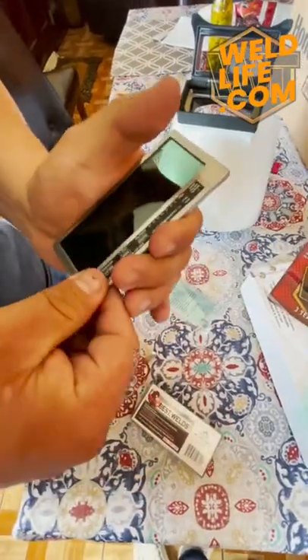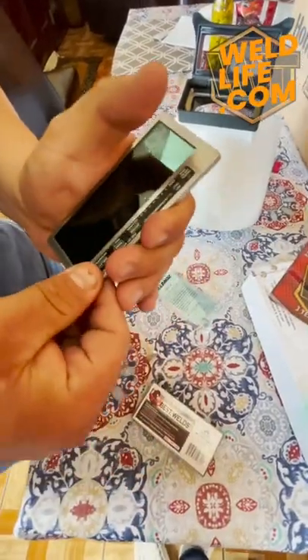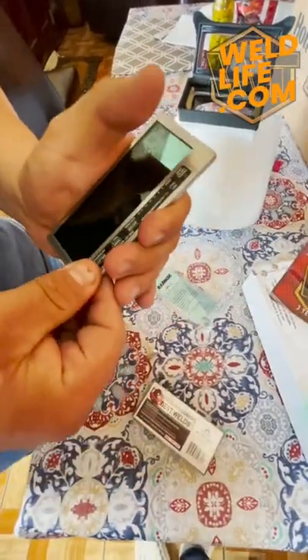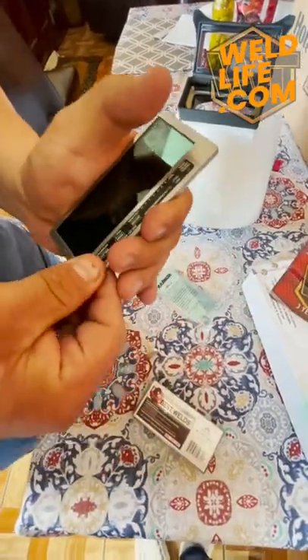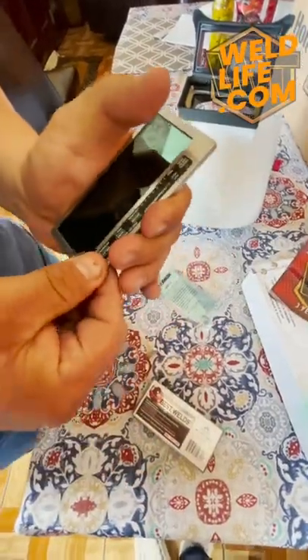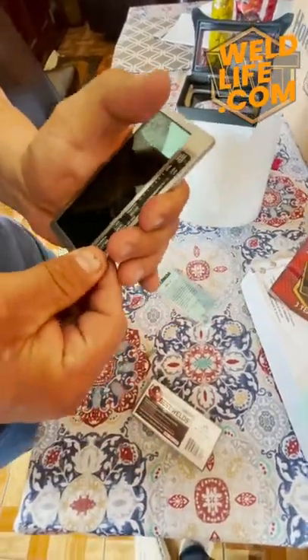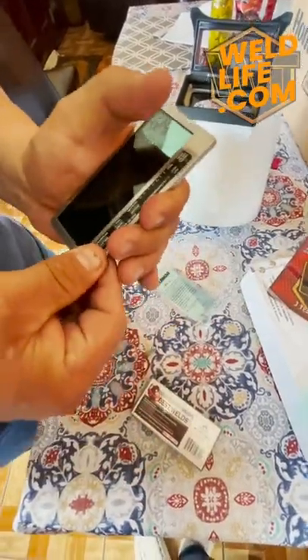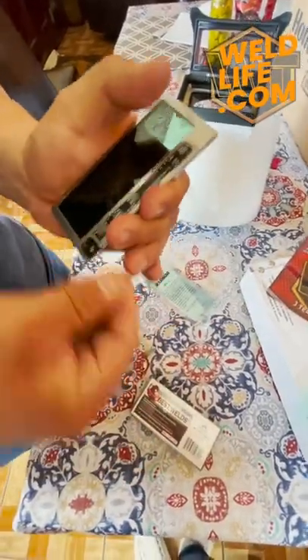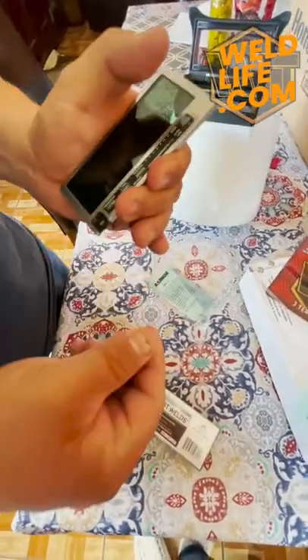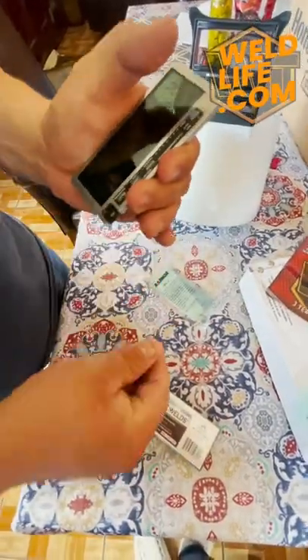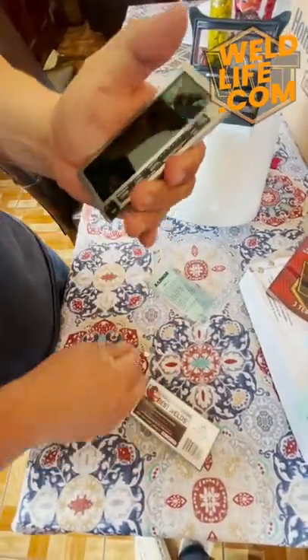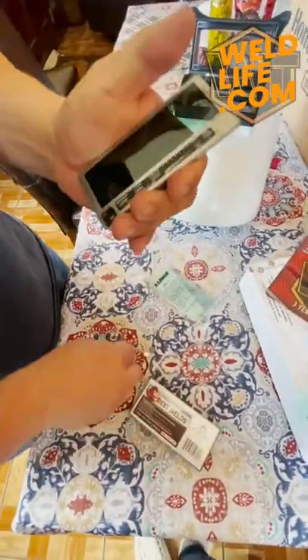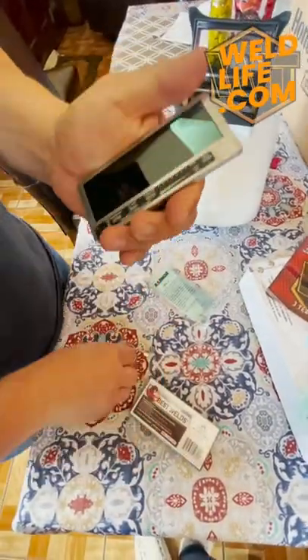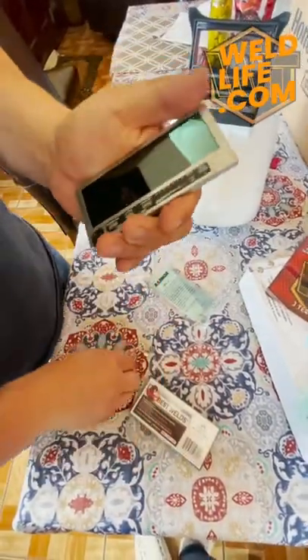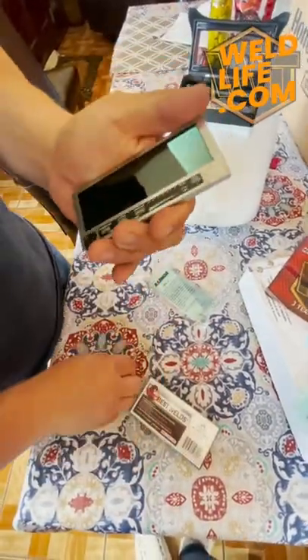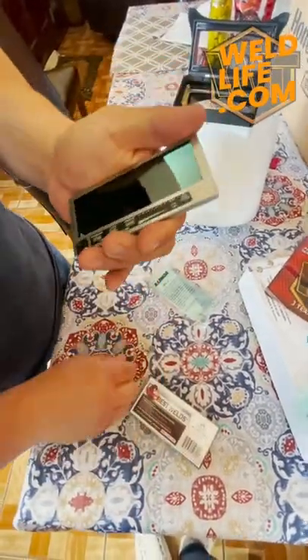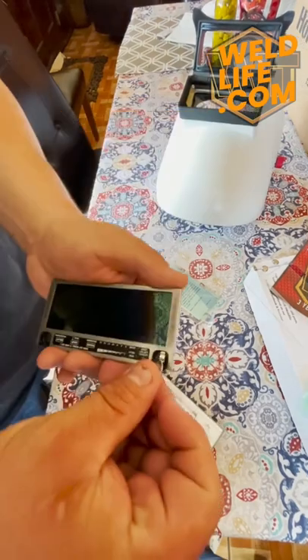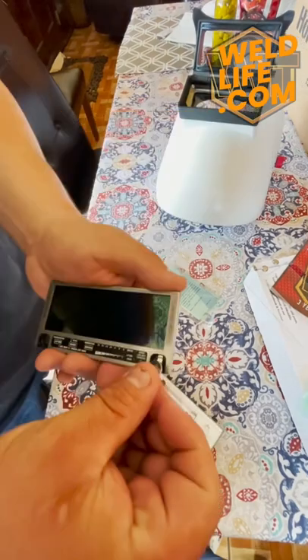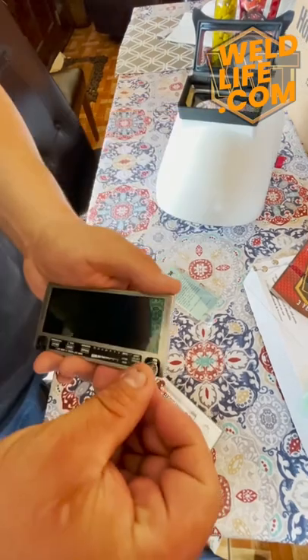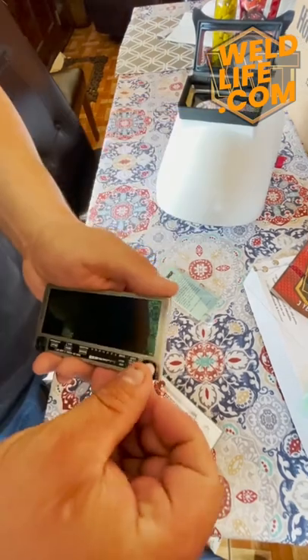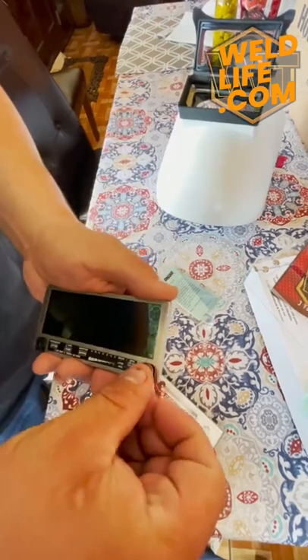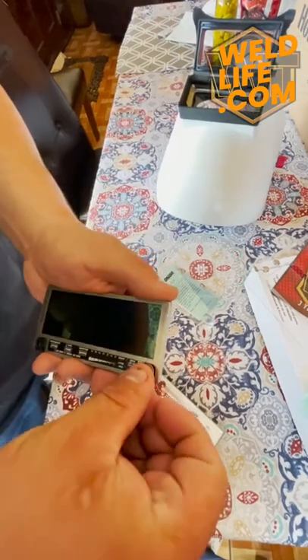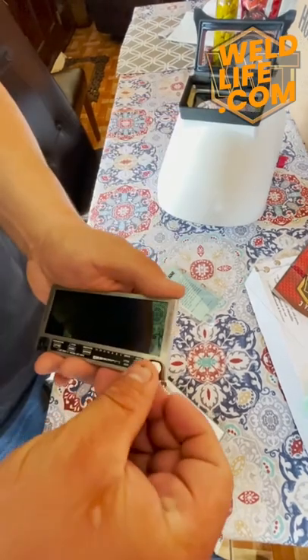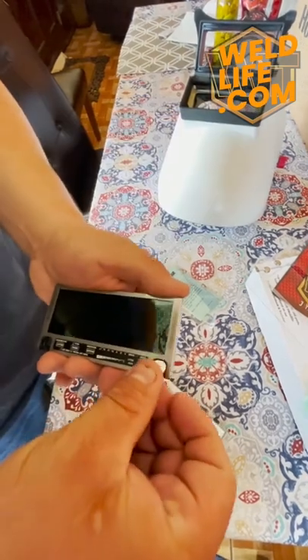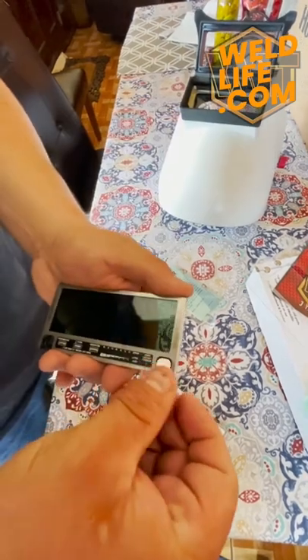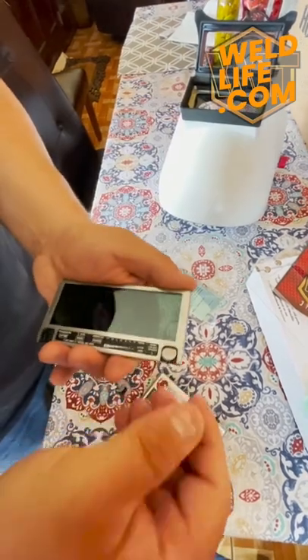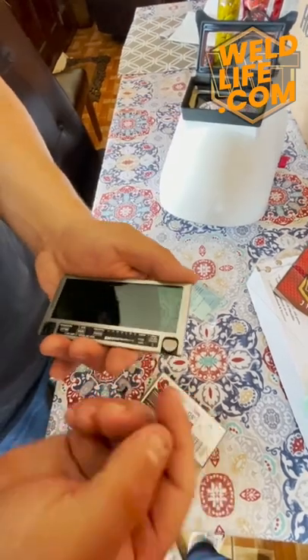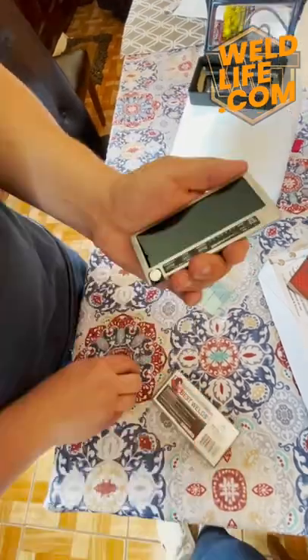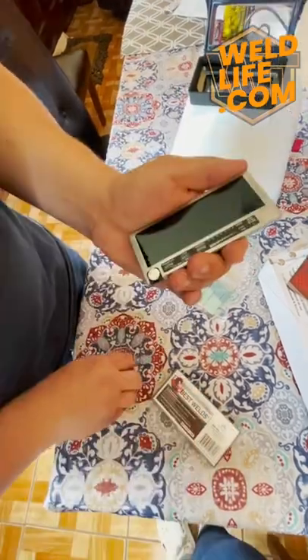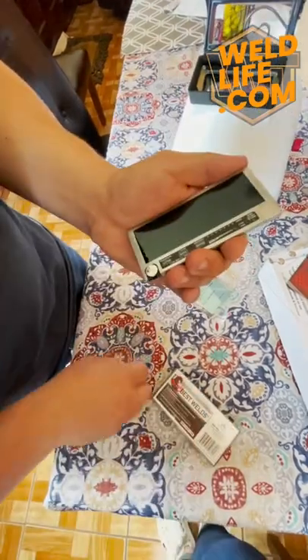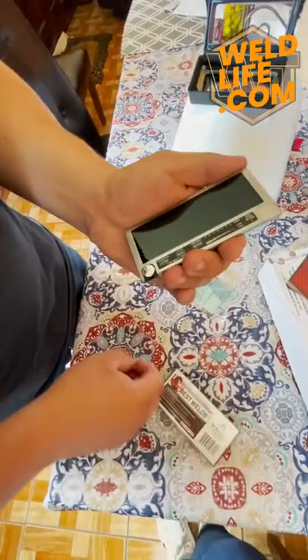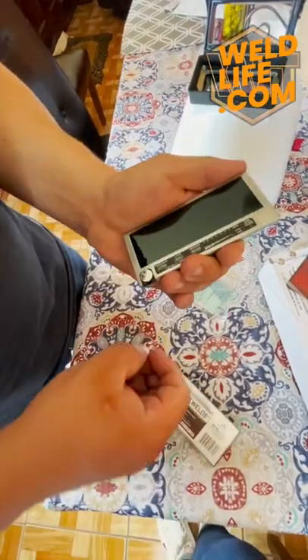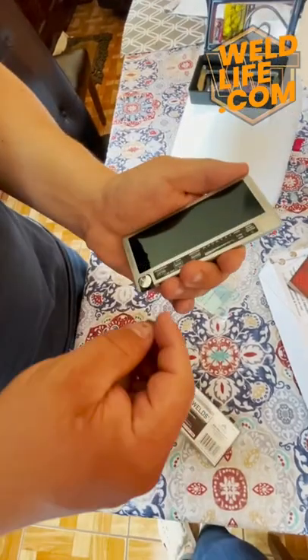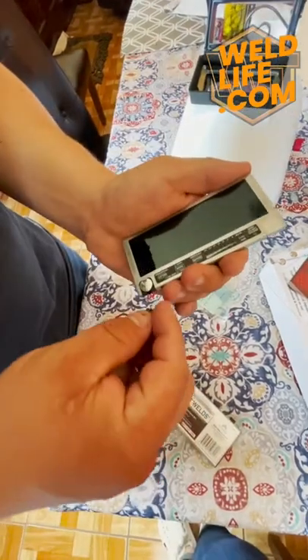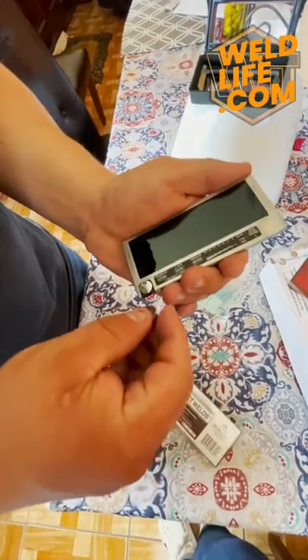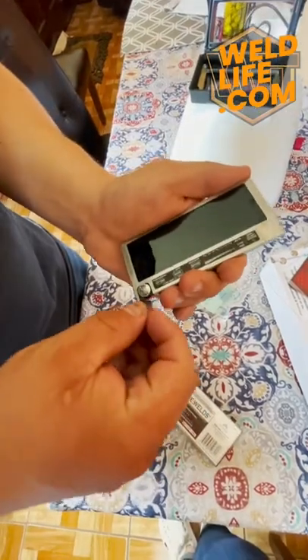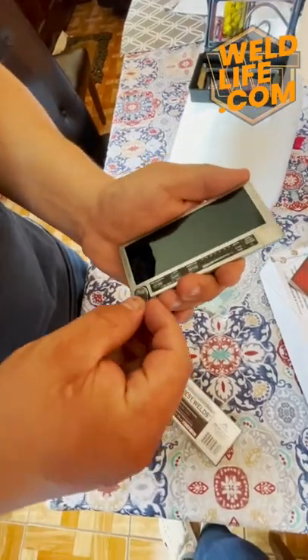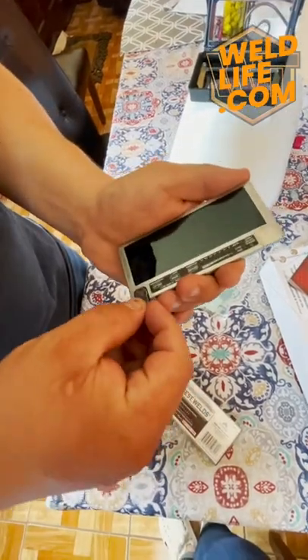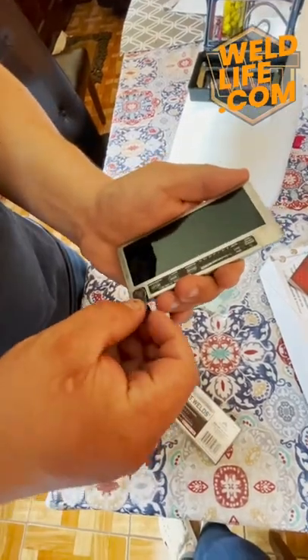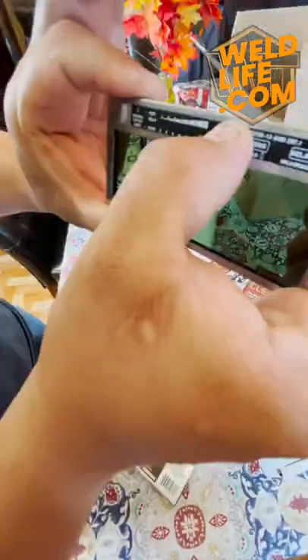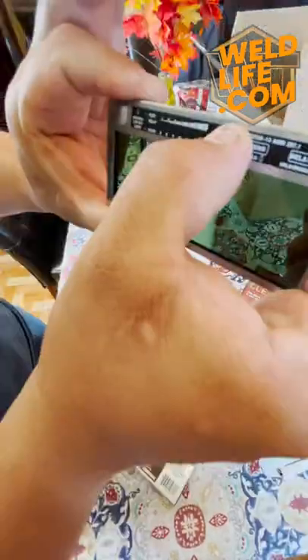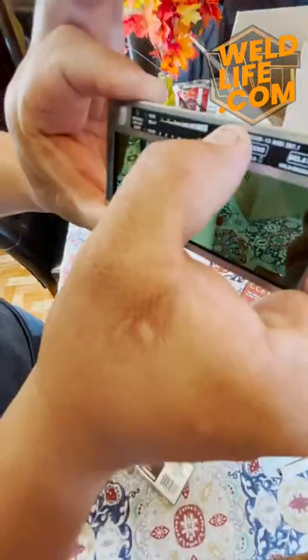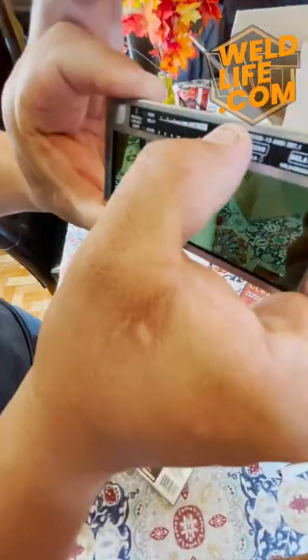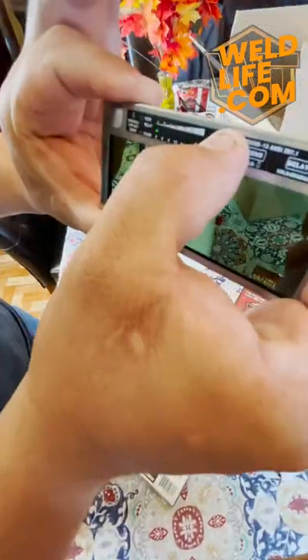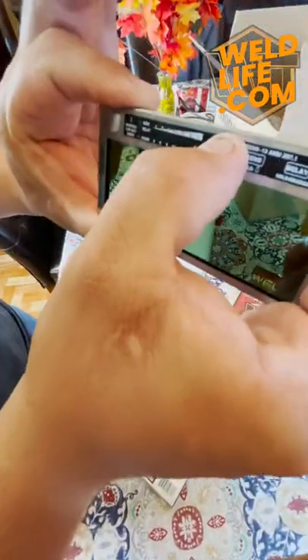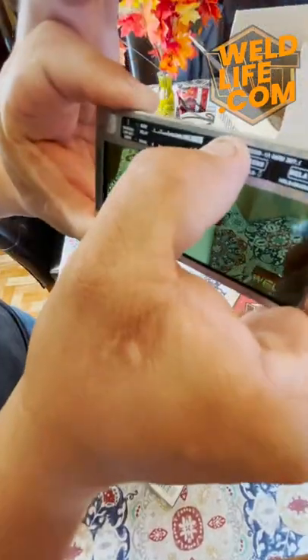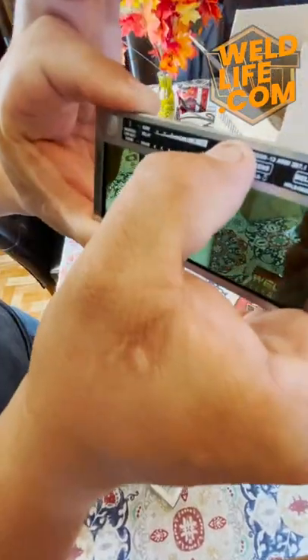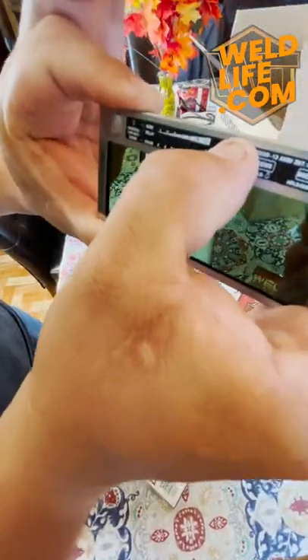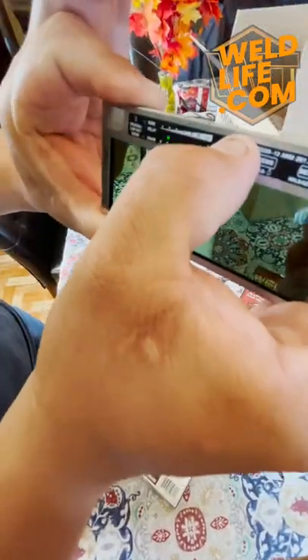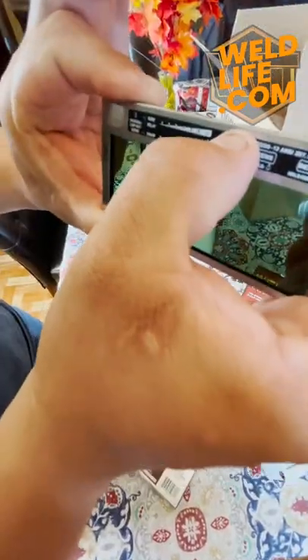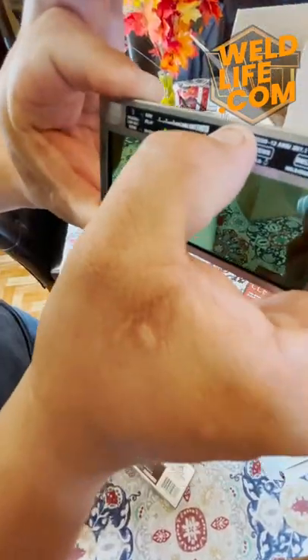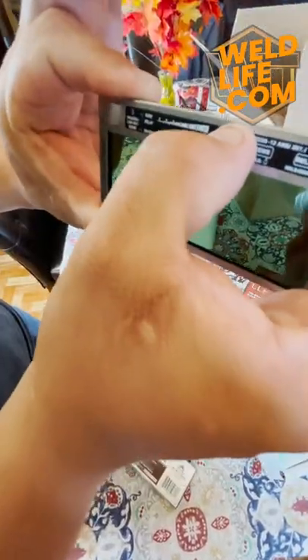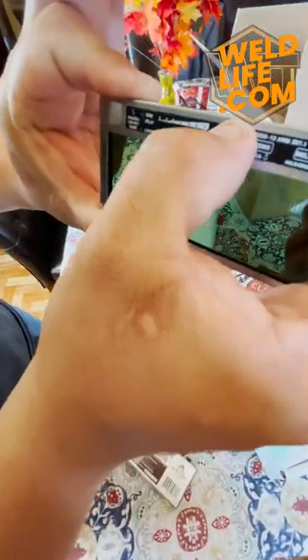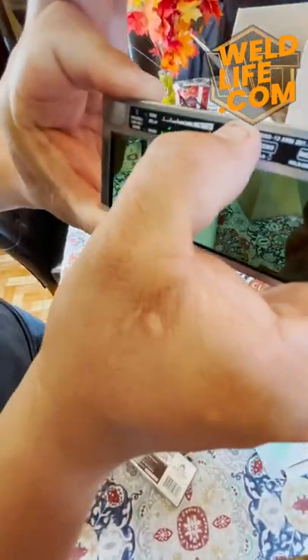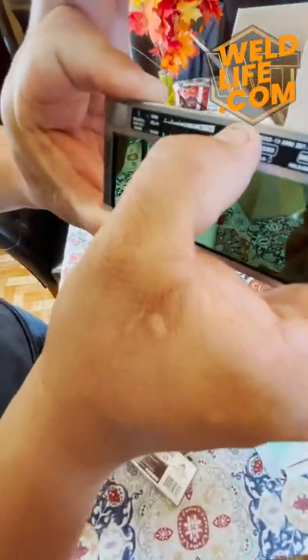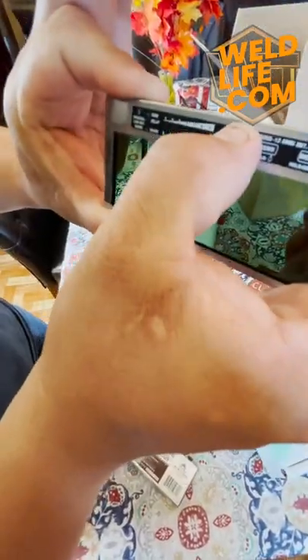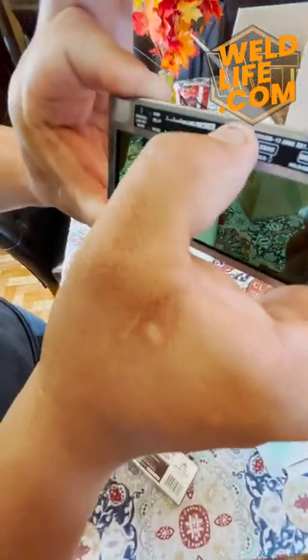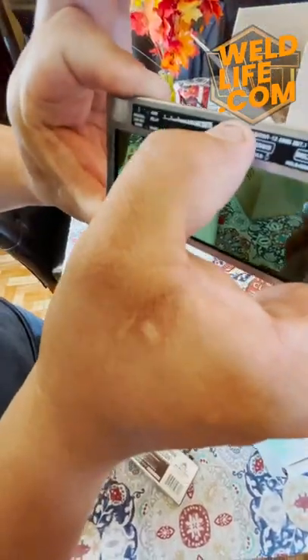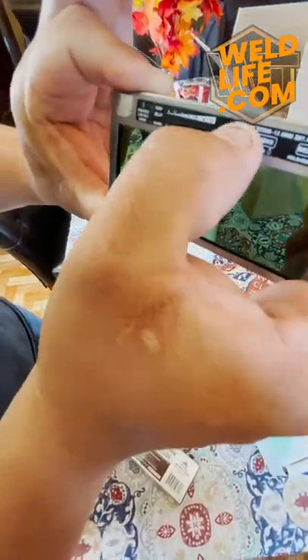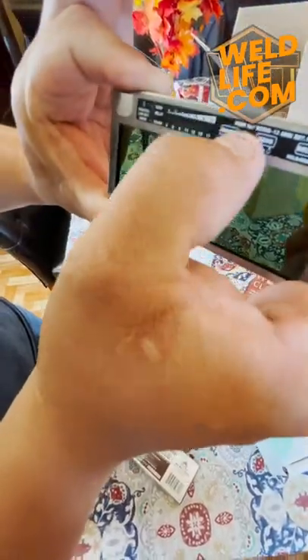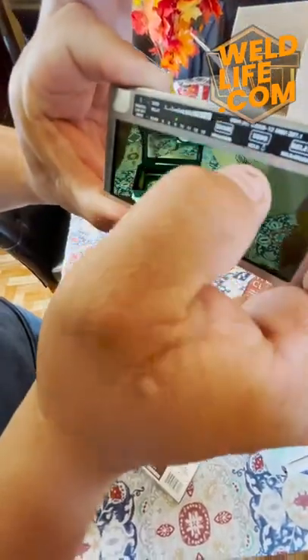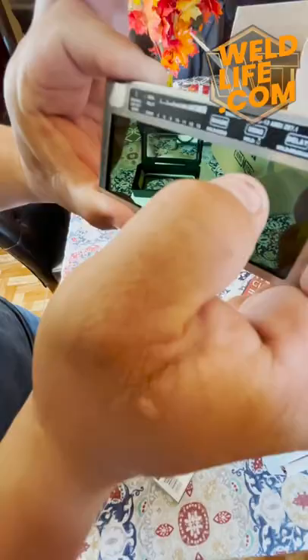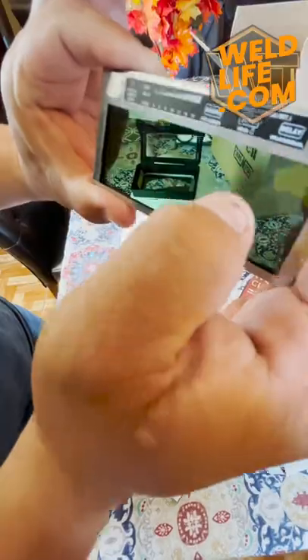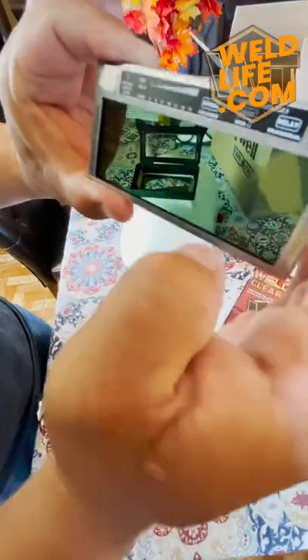I'm going to go ahead and put the batteries in — the positive side is going to be facing us right now. Second one in. I'm going to go ahead and set the shade; he's going to use a nine on this.